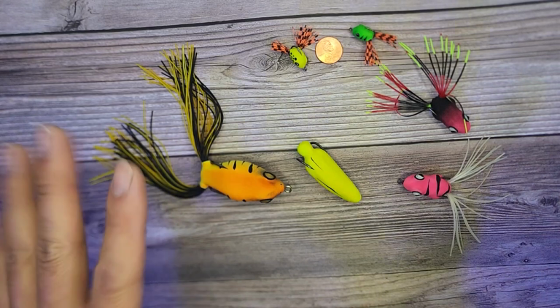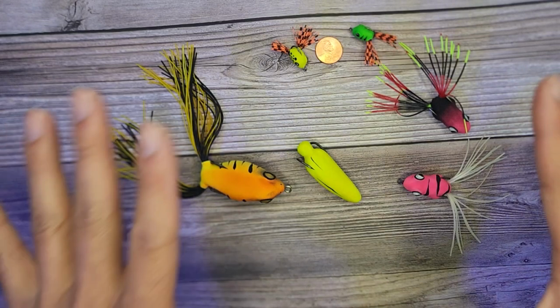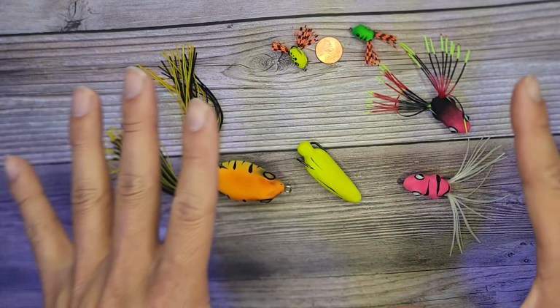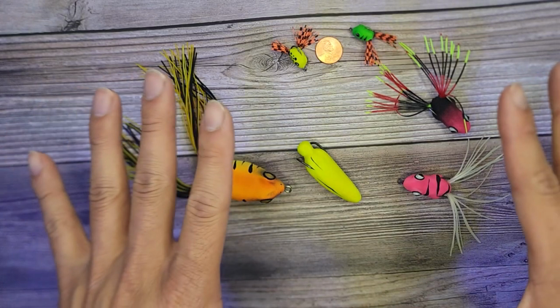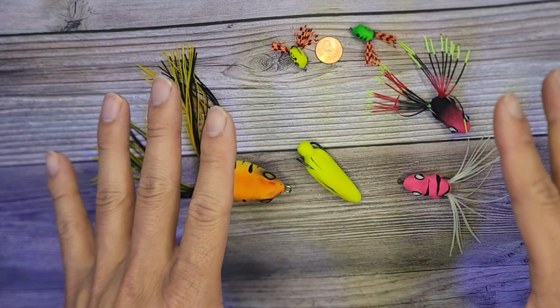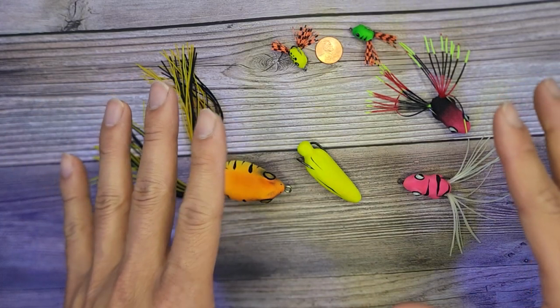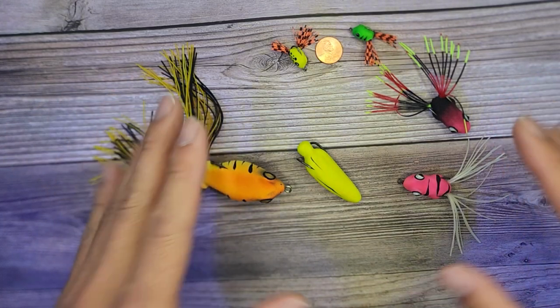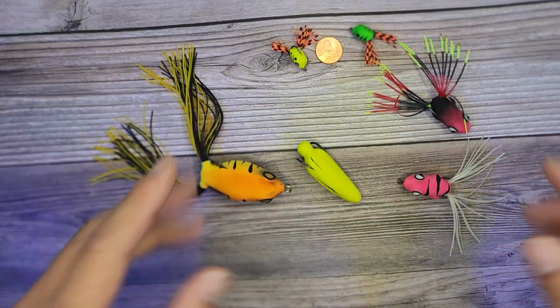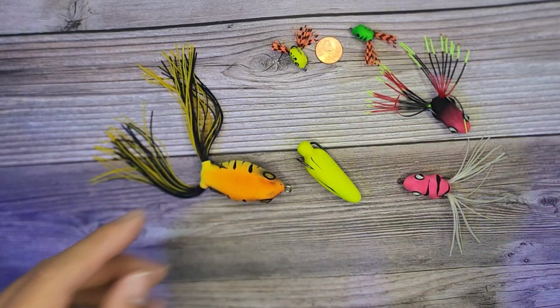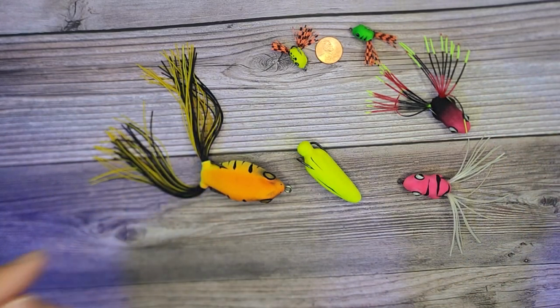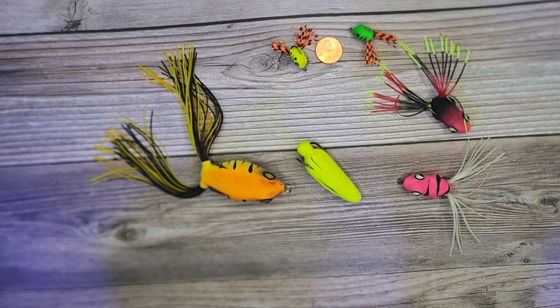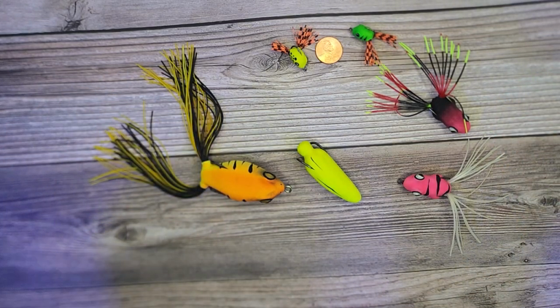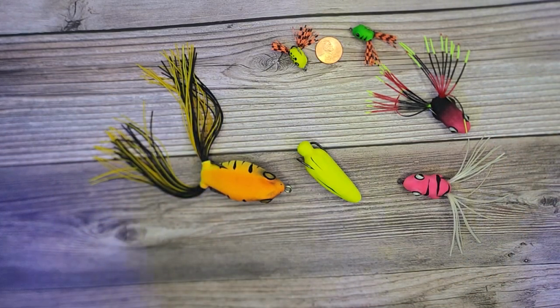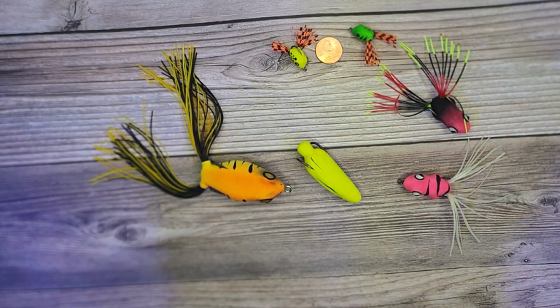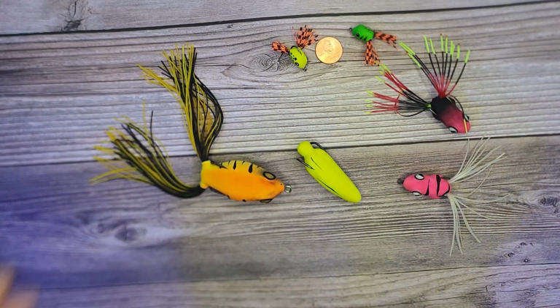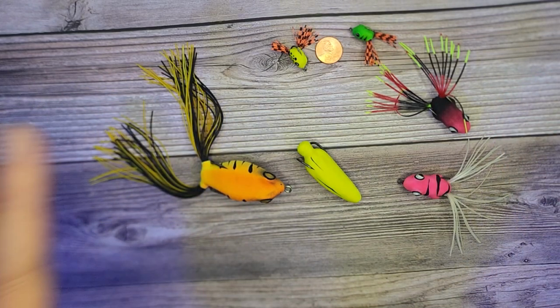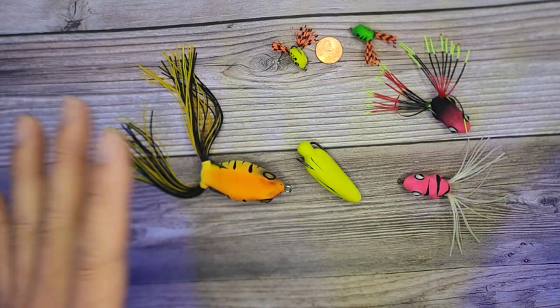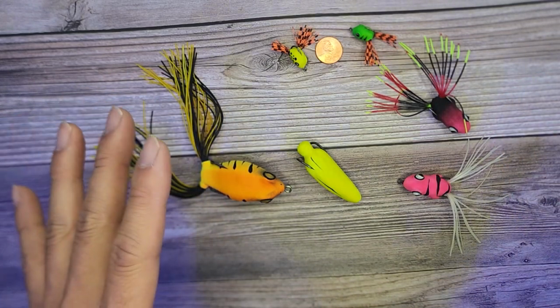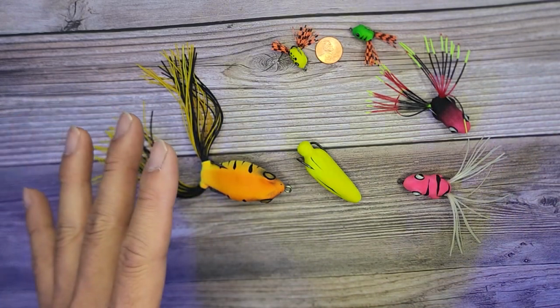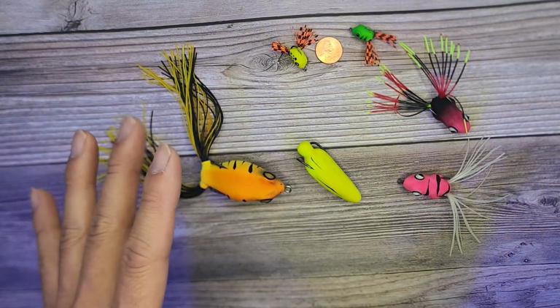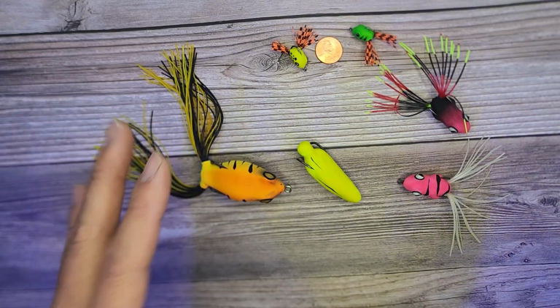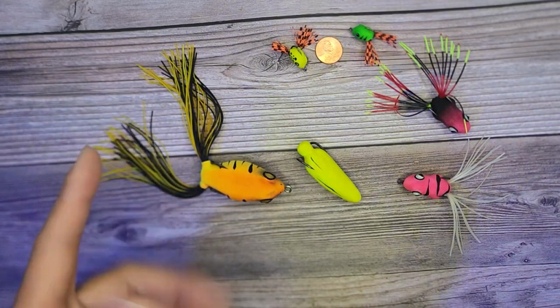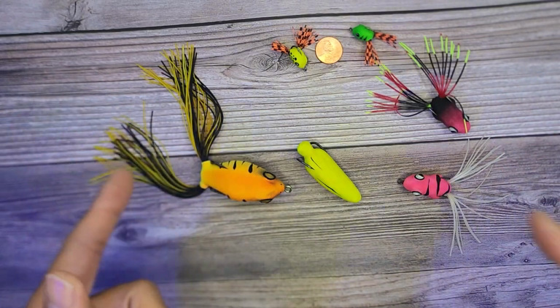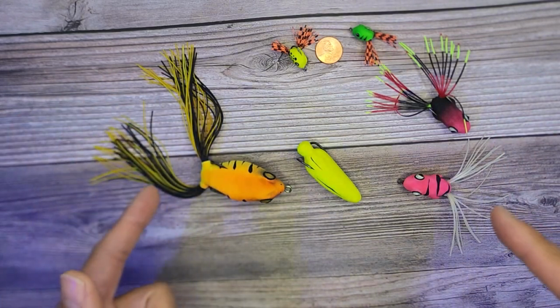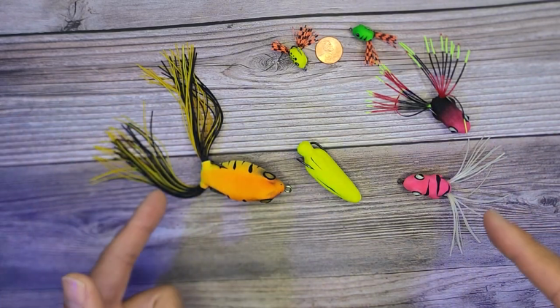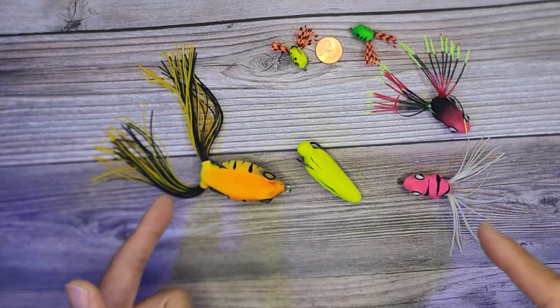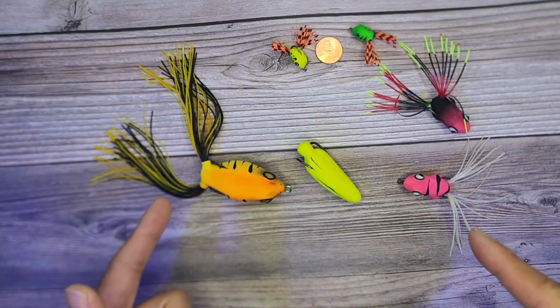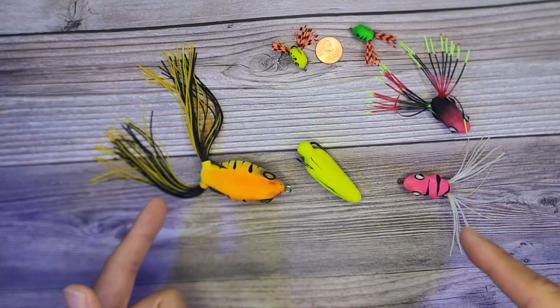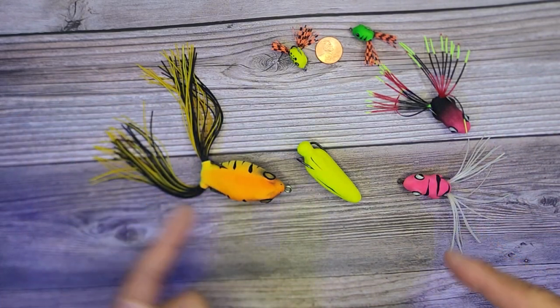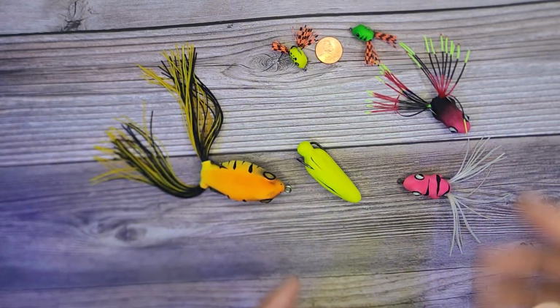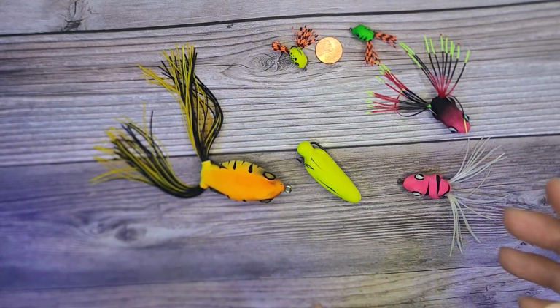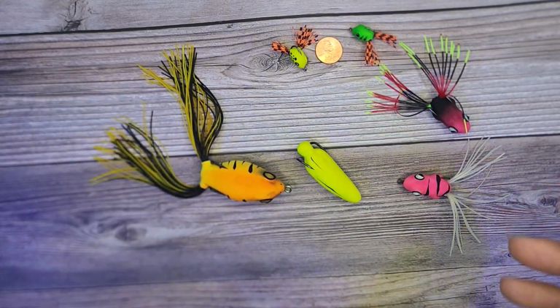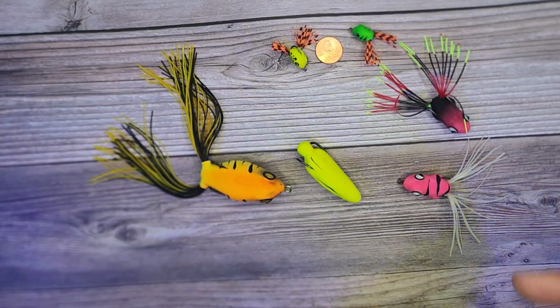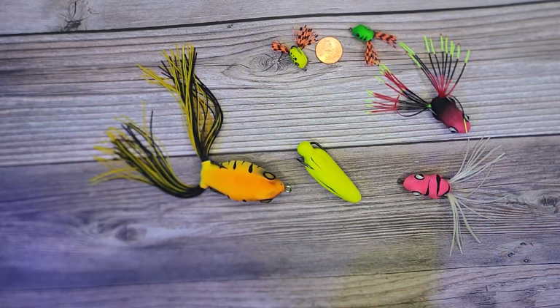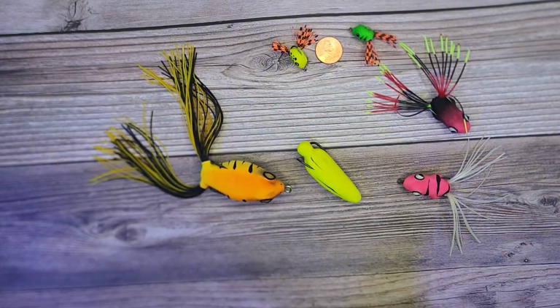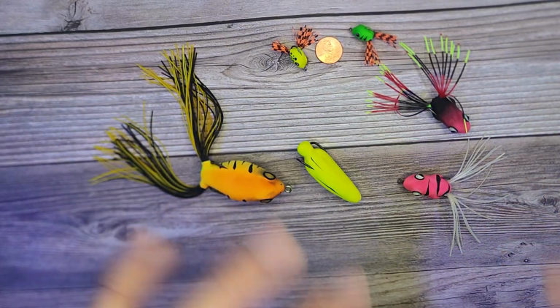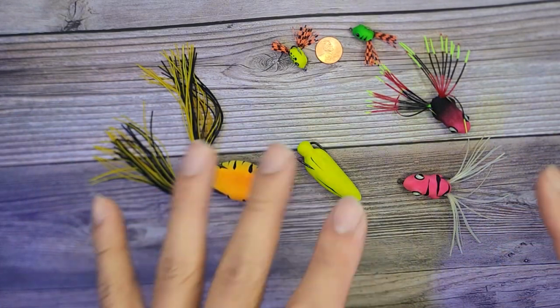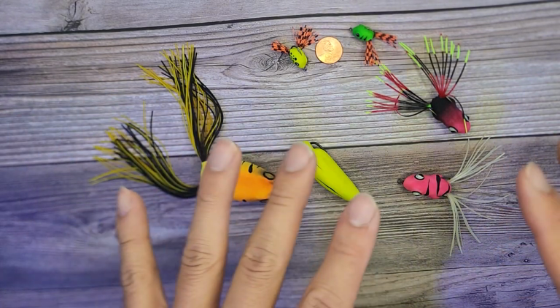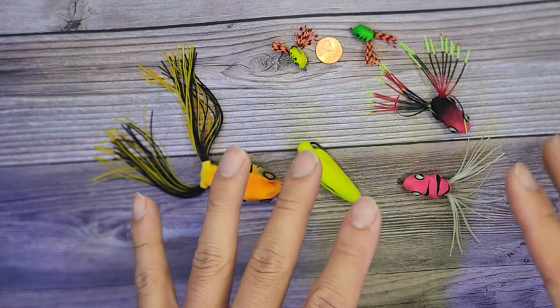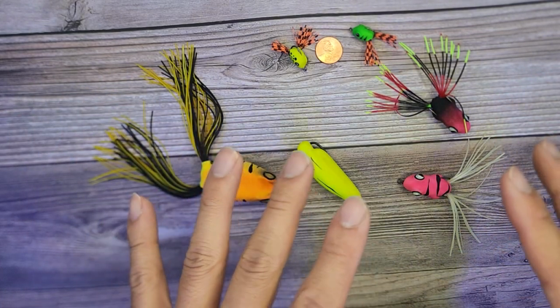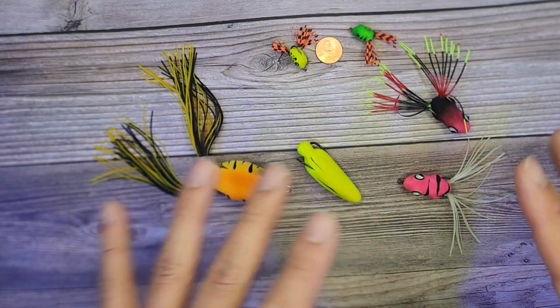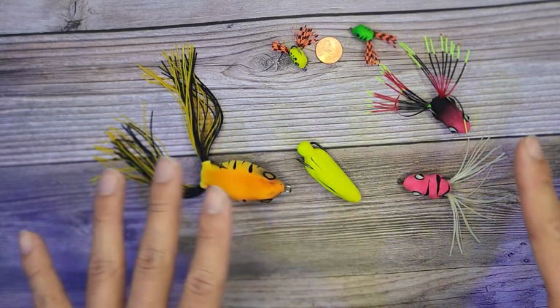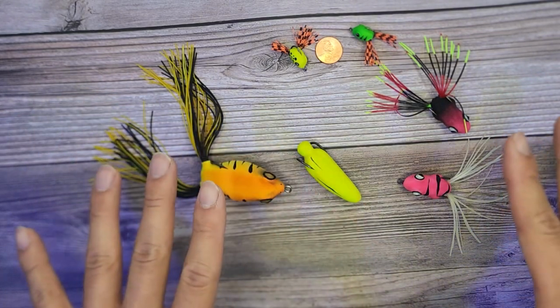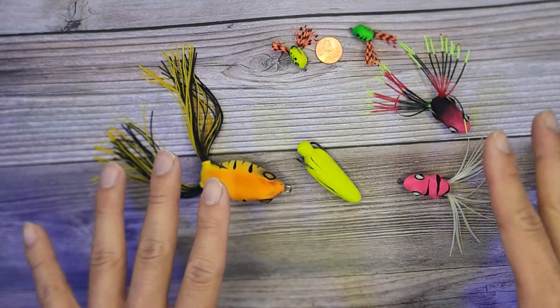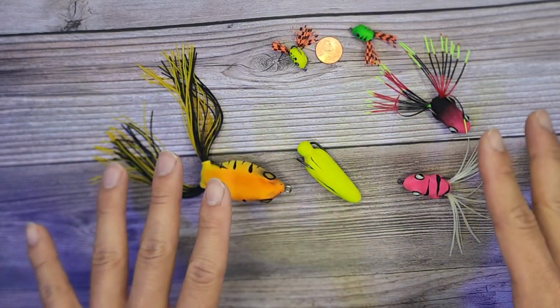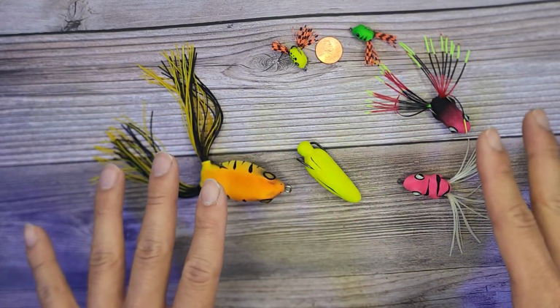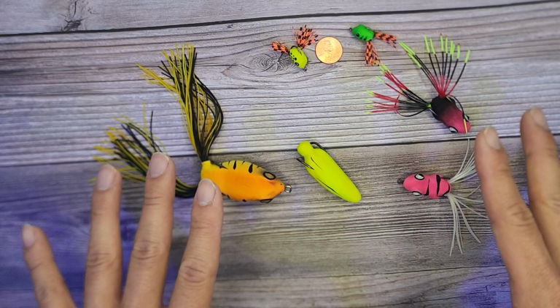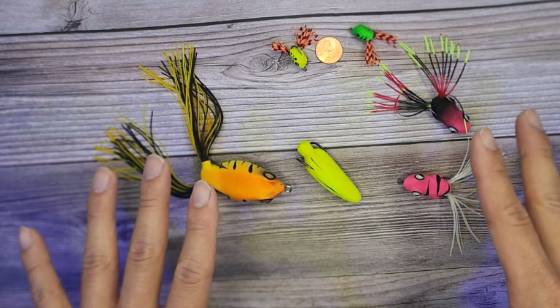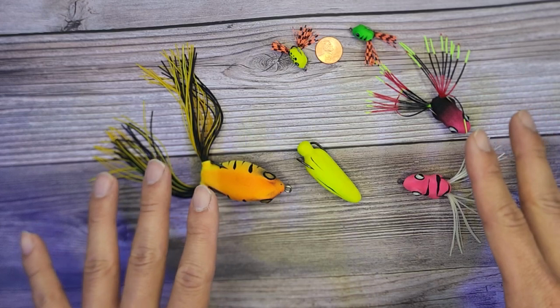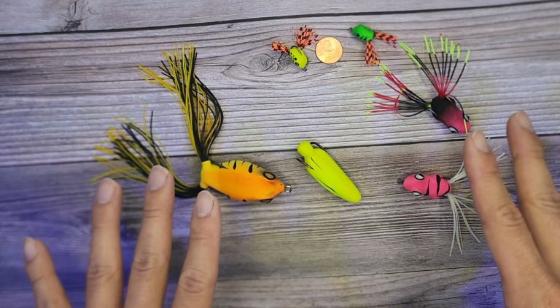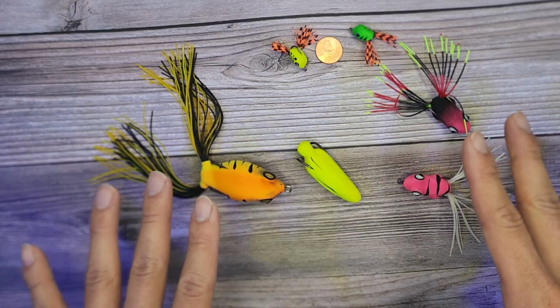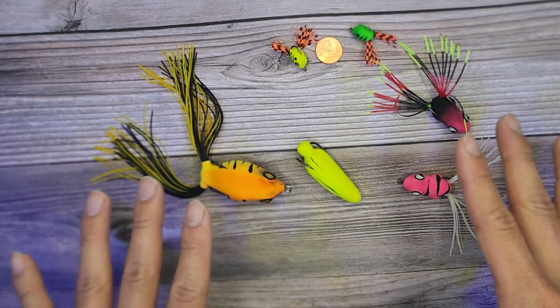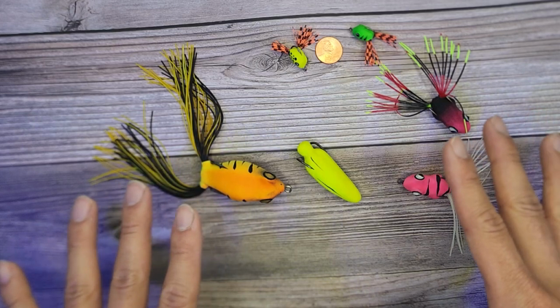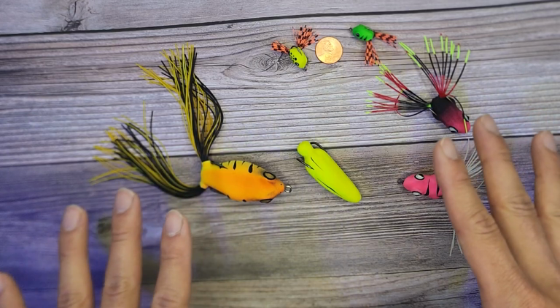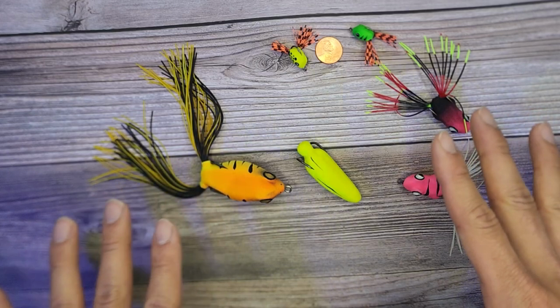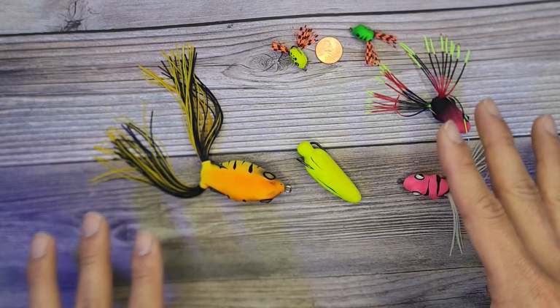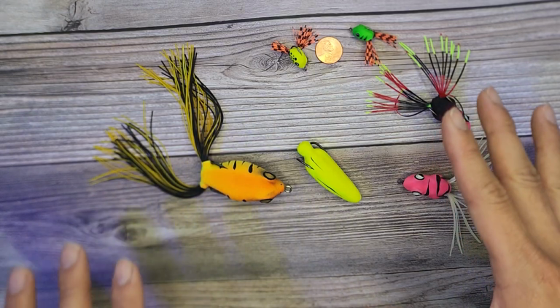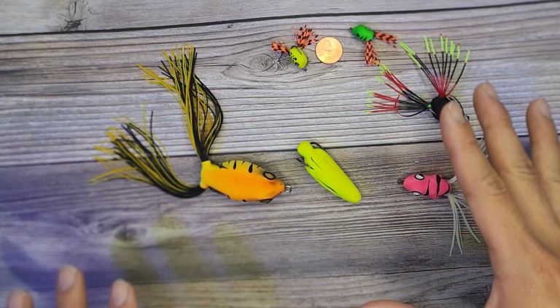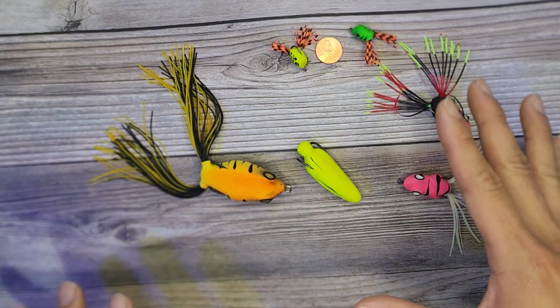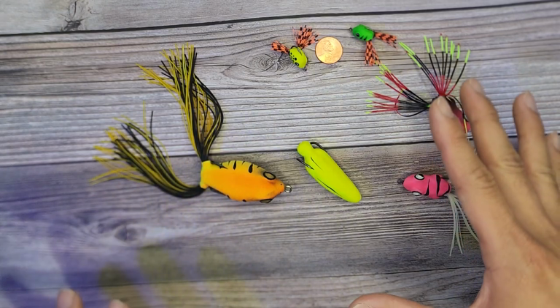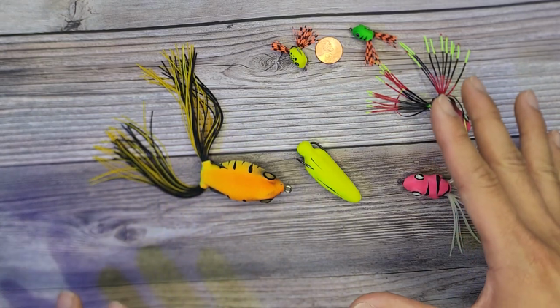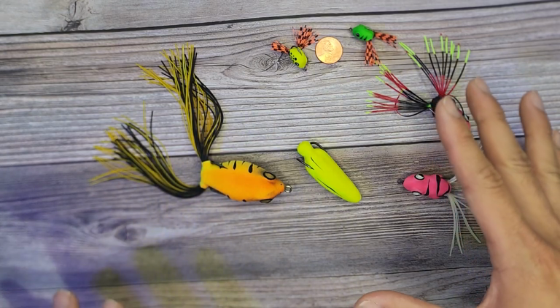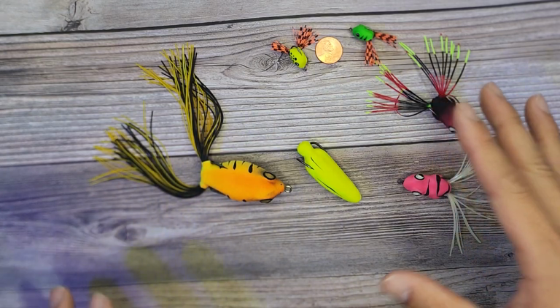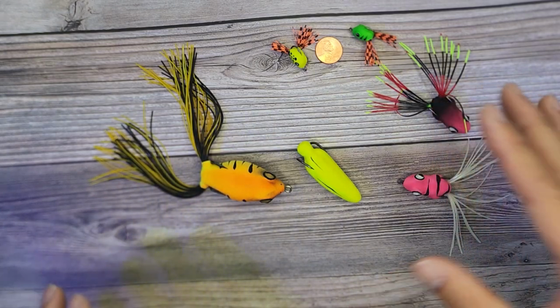What's up everyone? Today I'm going to be doing a quick unboxing video of some frogs — handmade frogs from Southeast Asia.